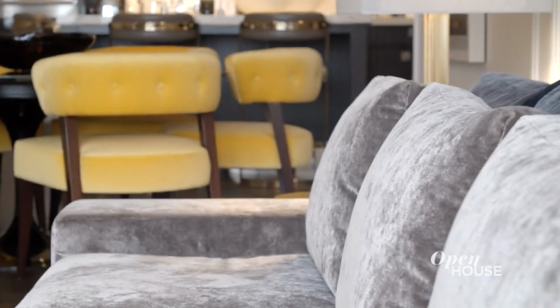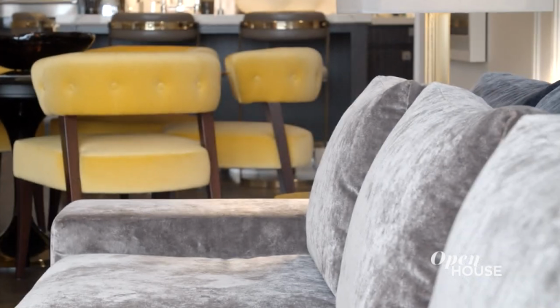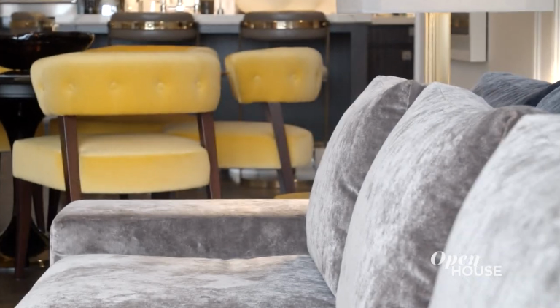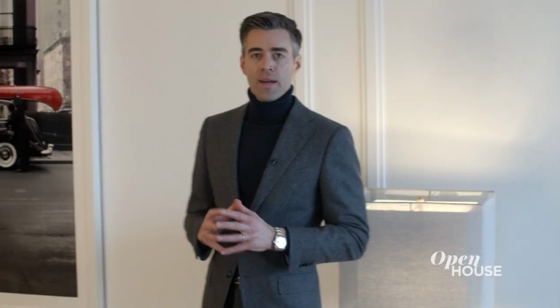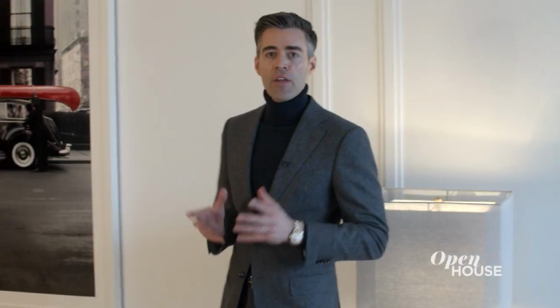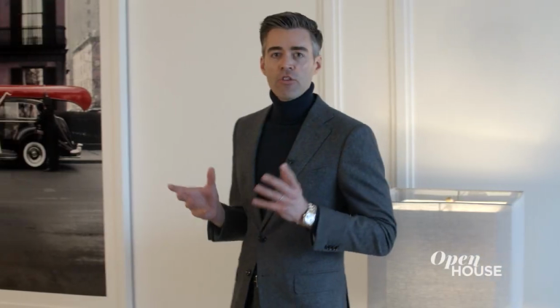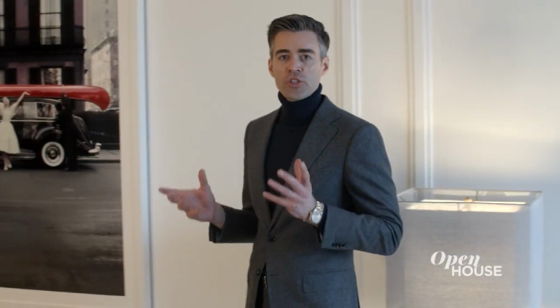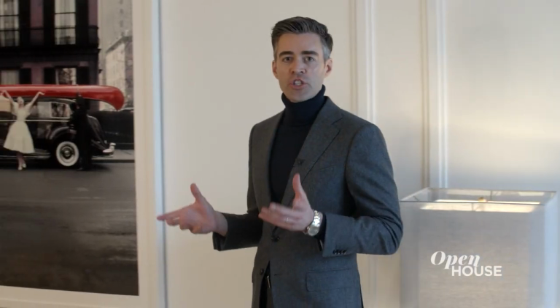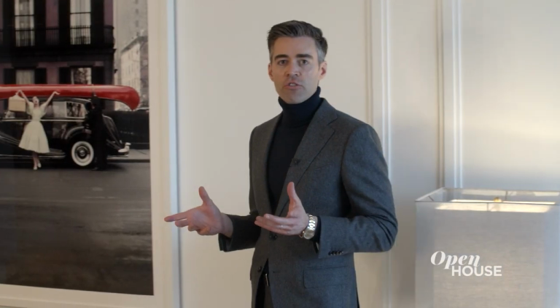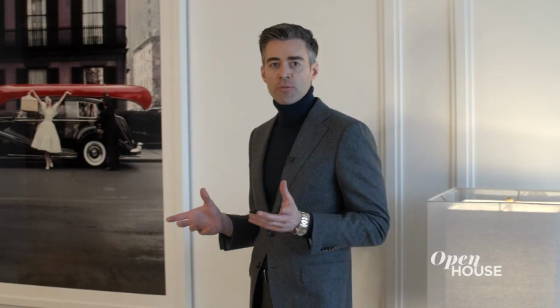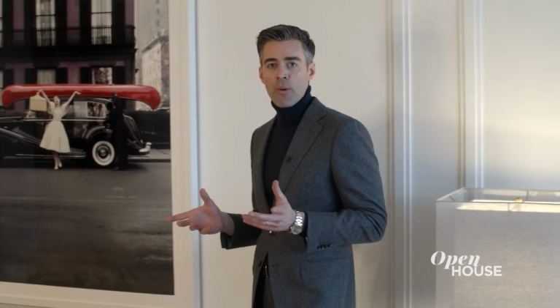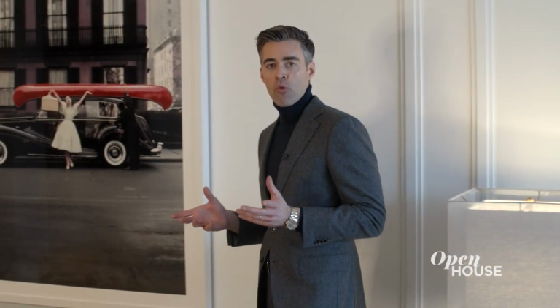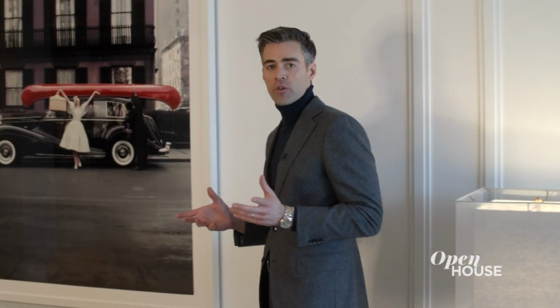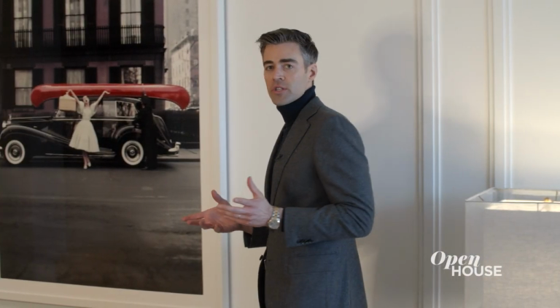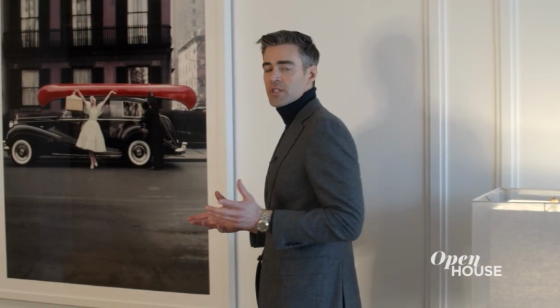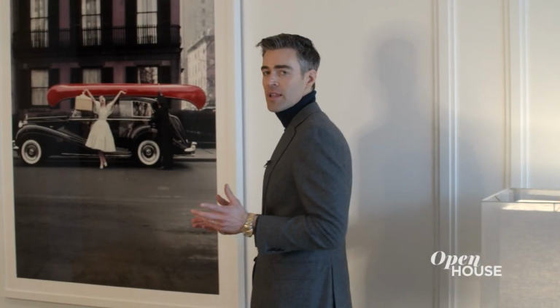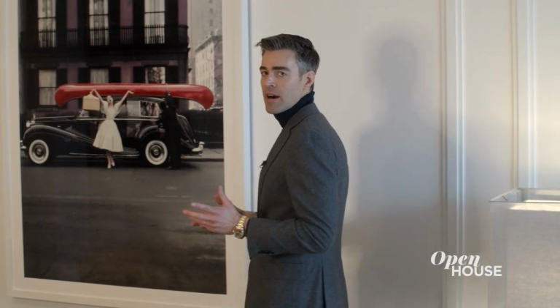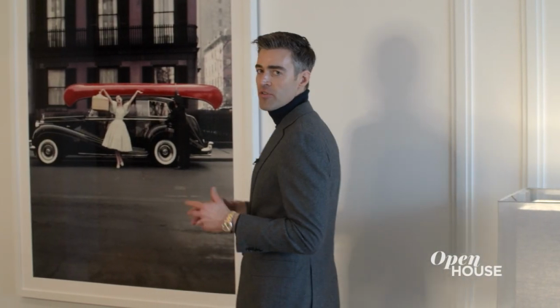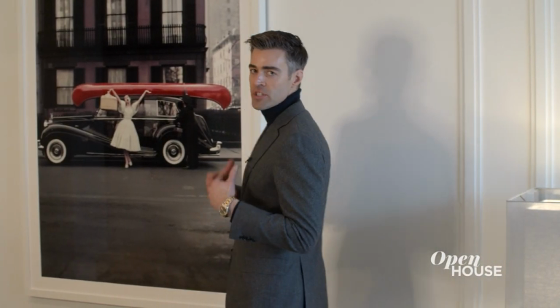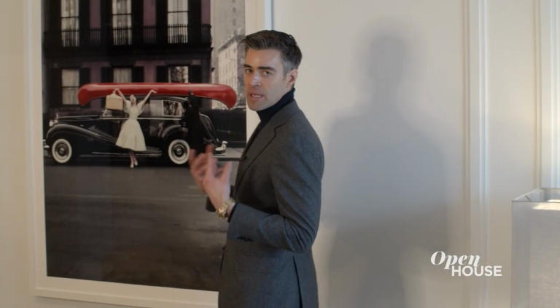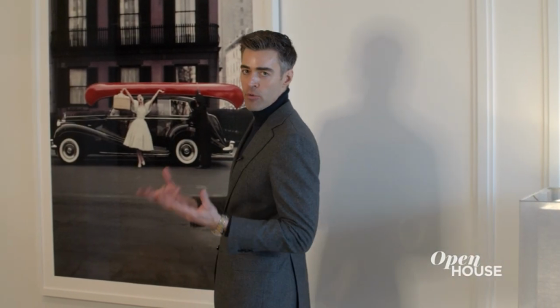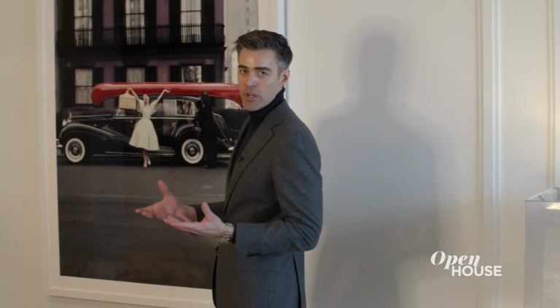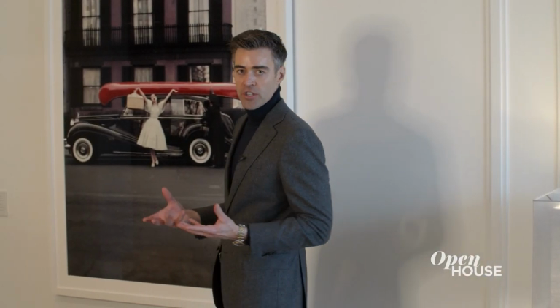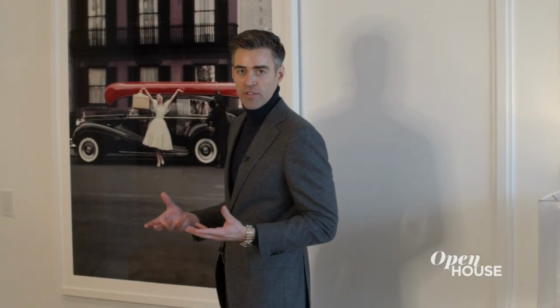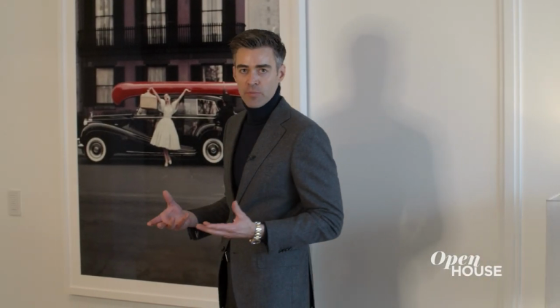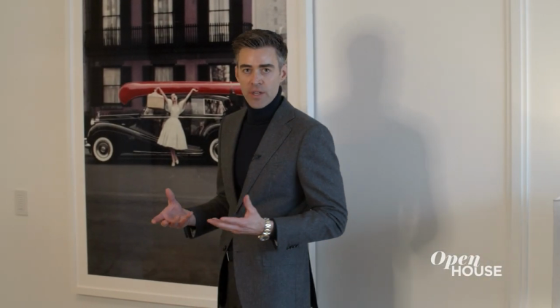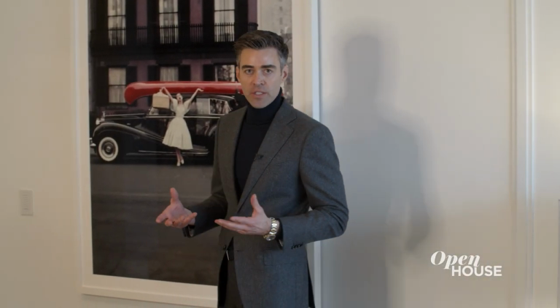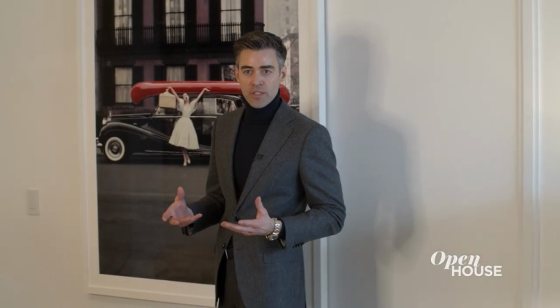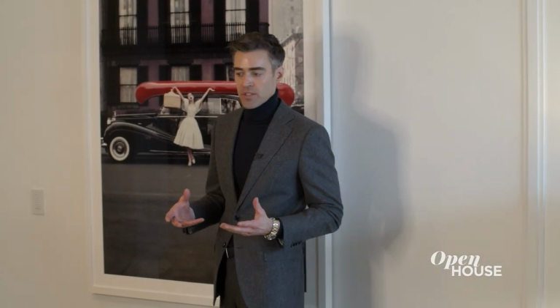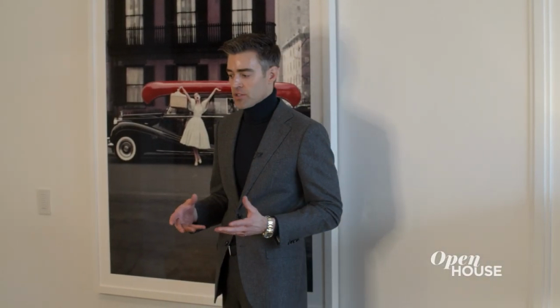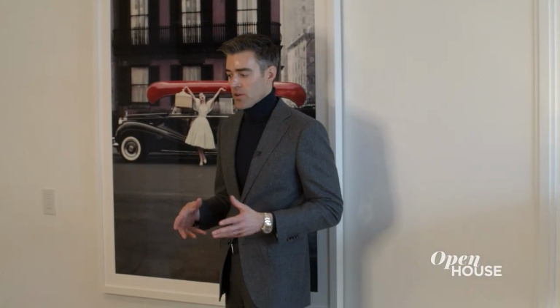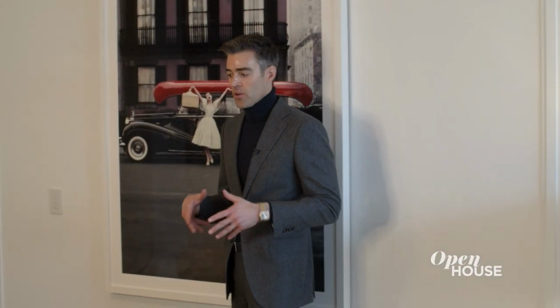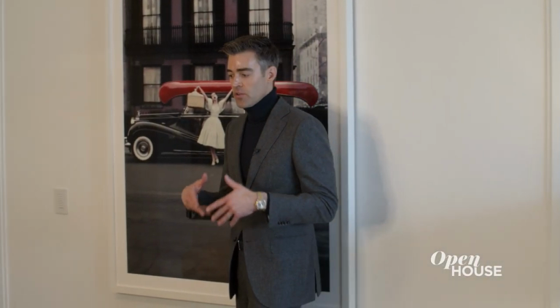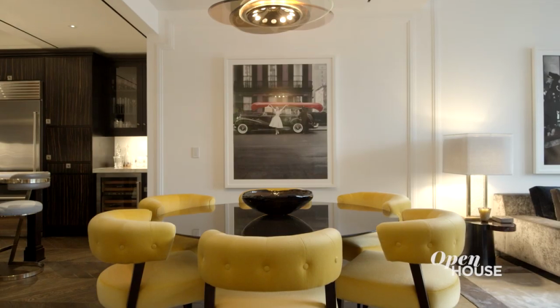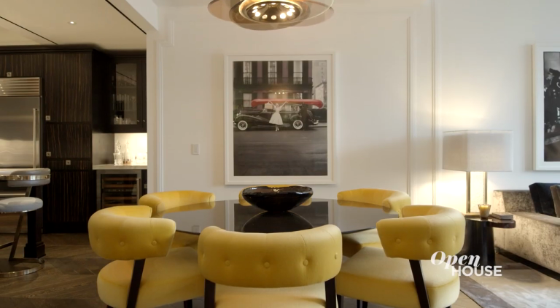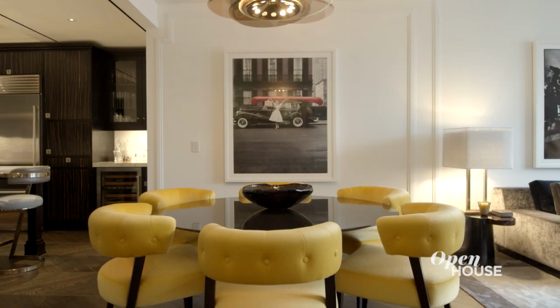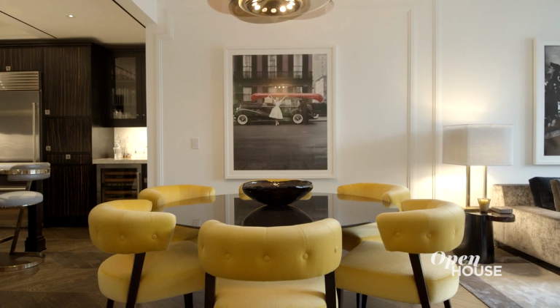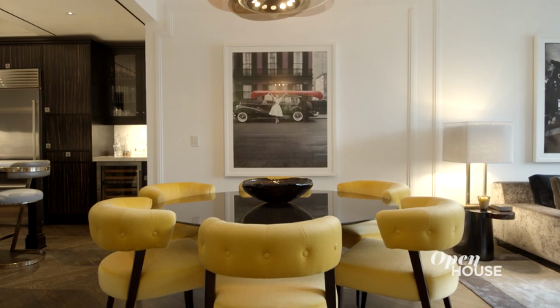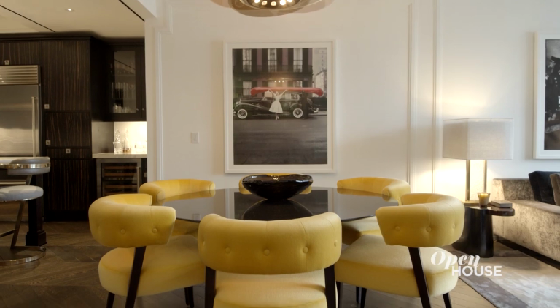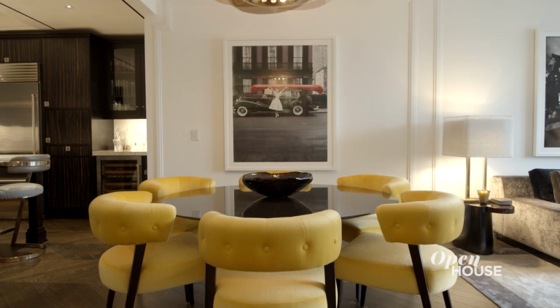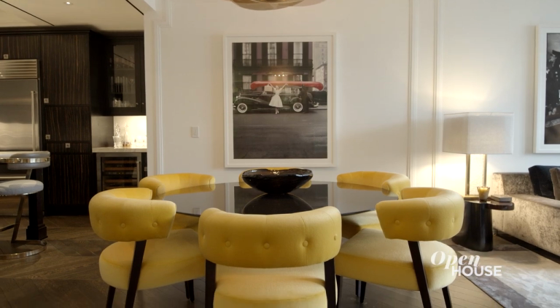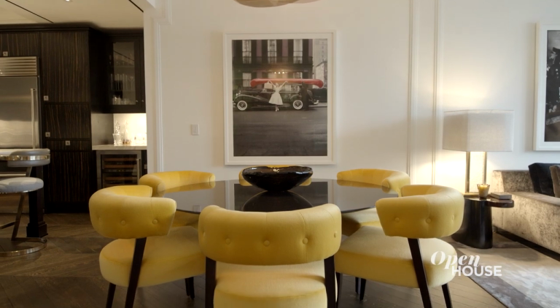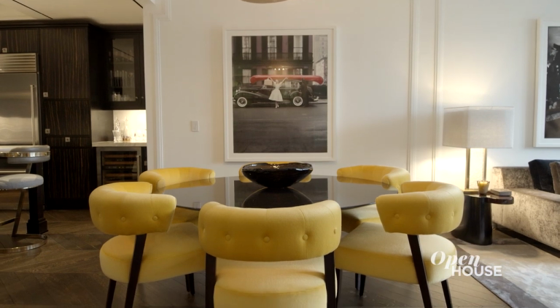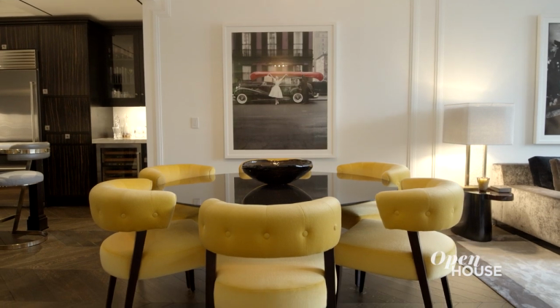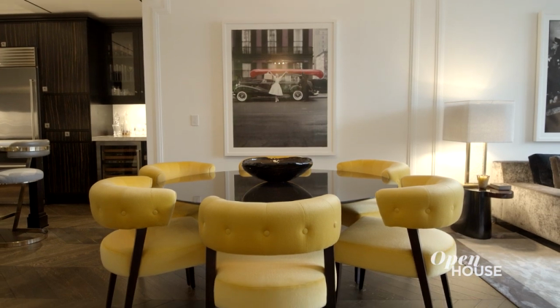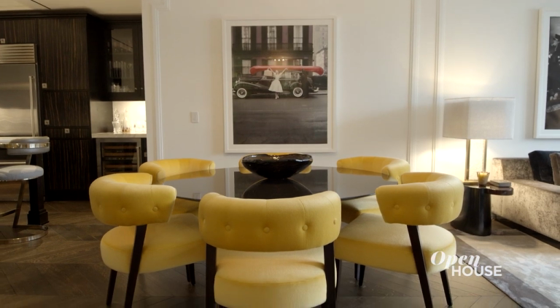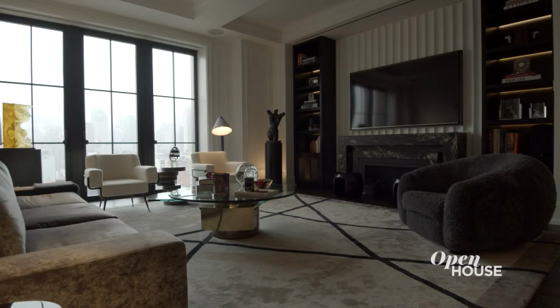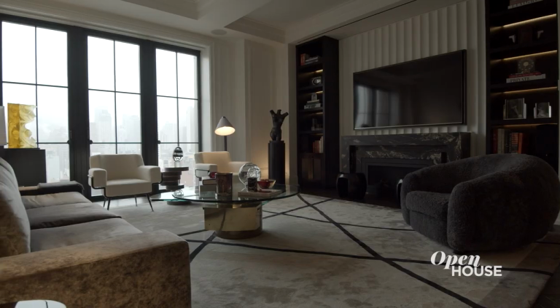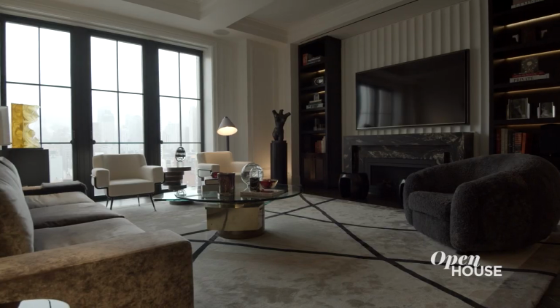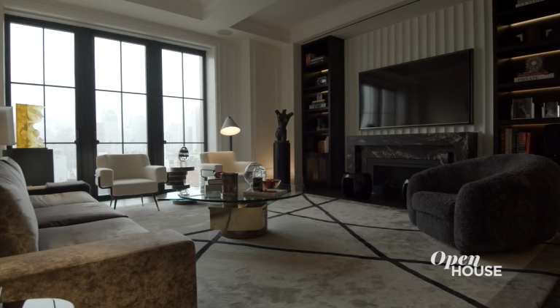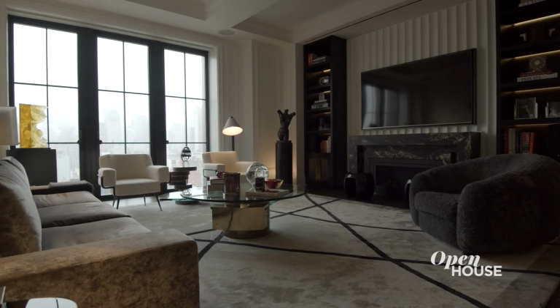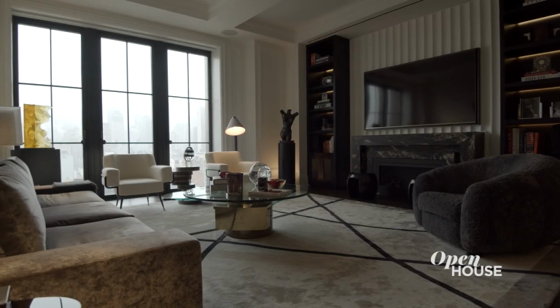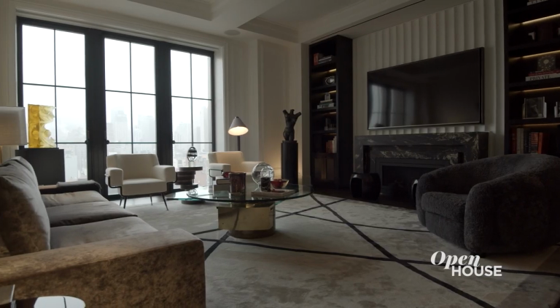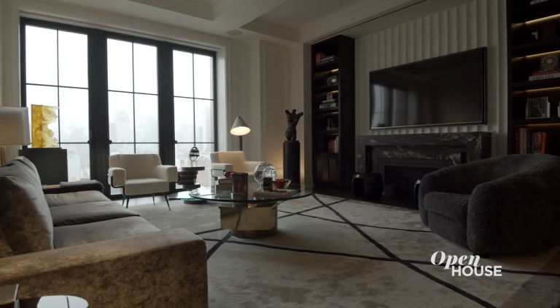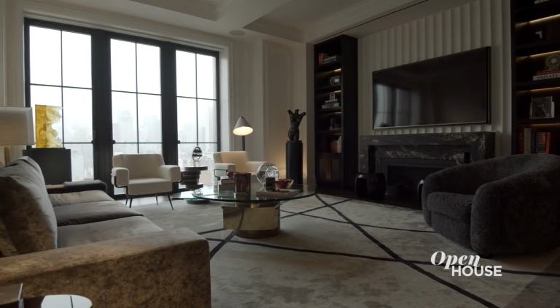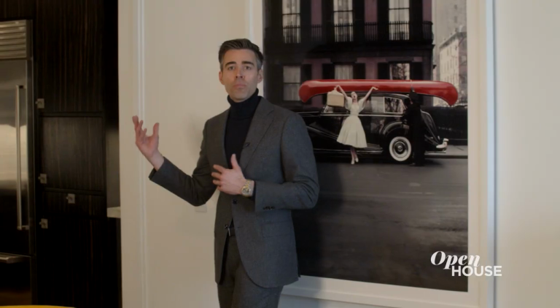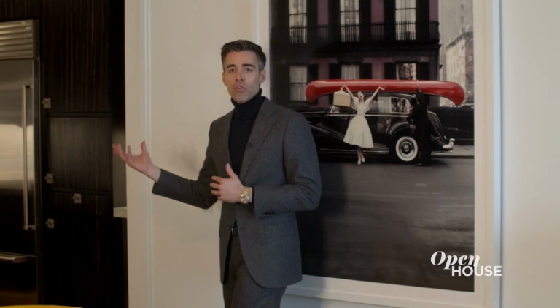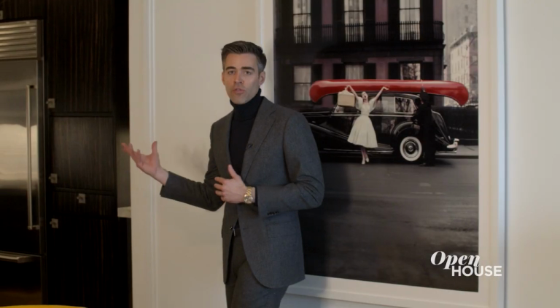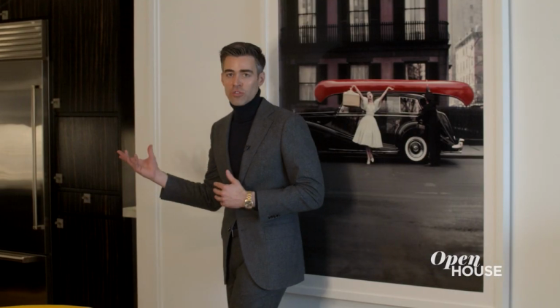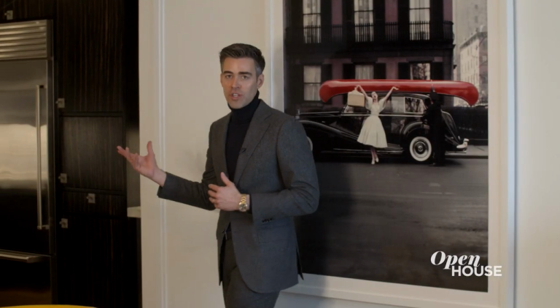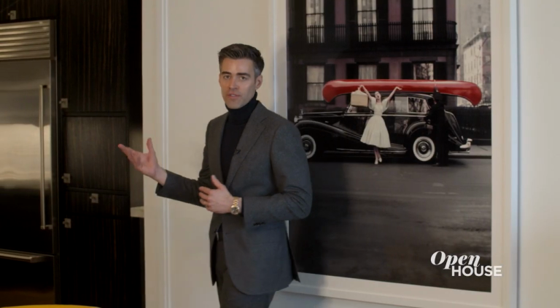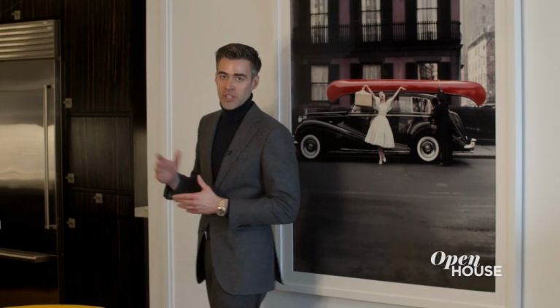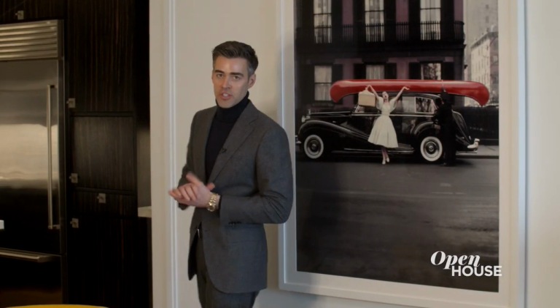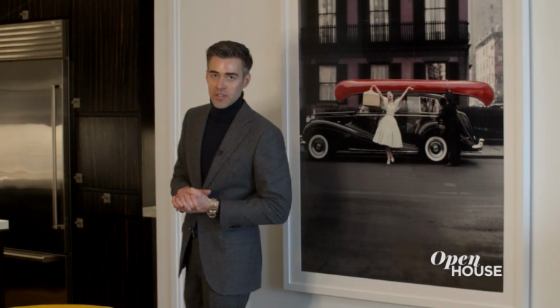And those generous proportions allow for separation of spaces — your distinct dining area, living area, and beautiful chef's kitchen.